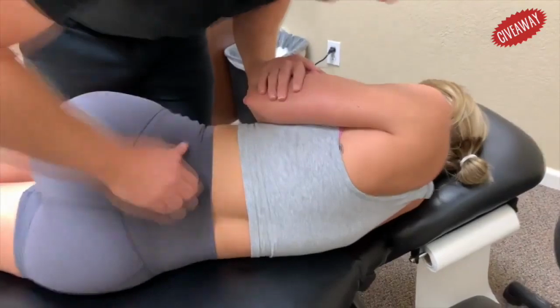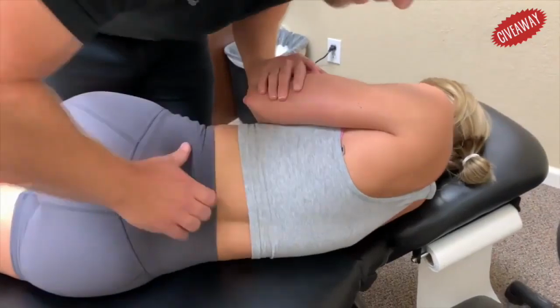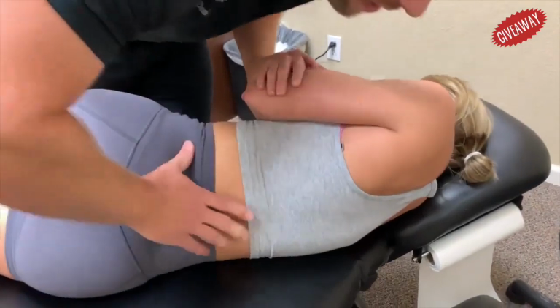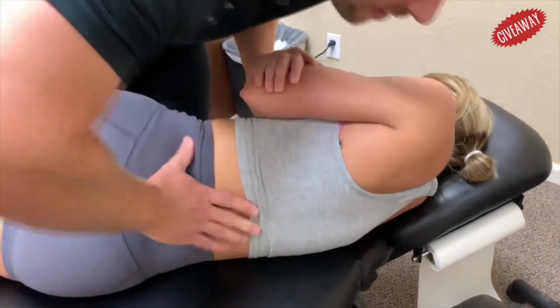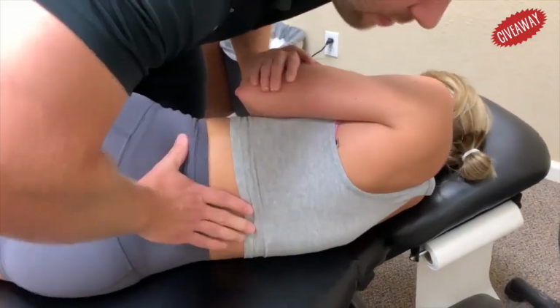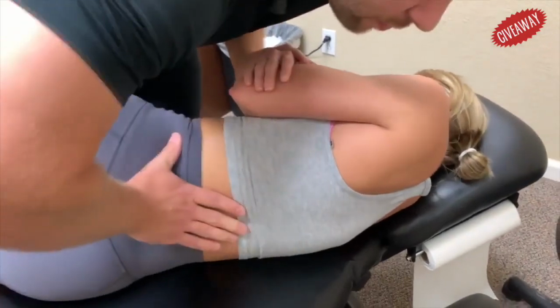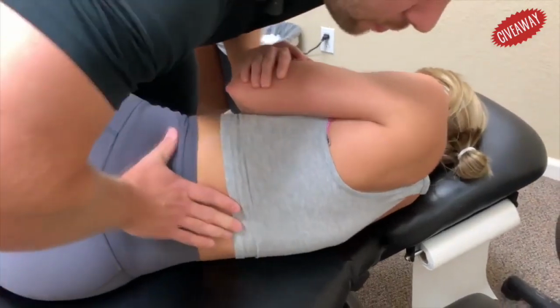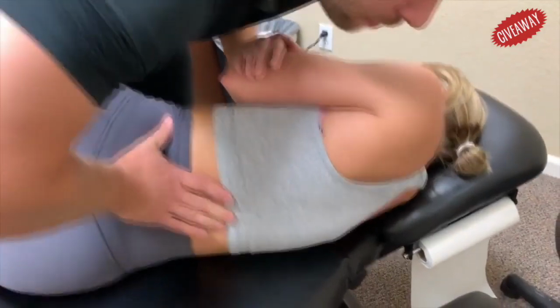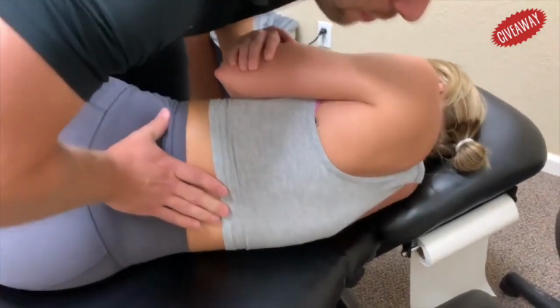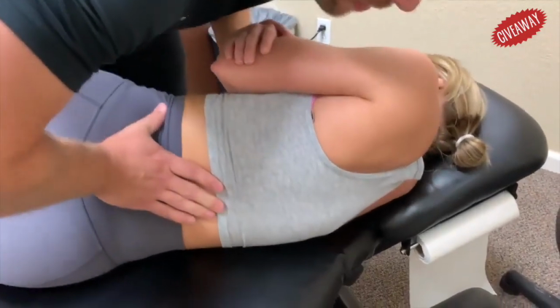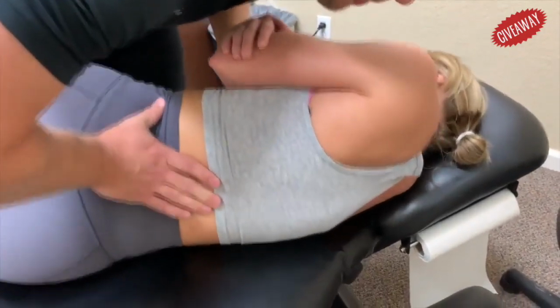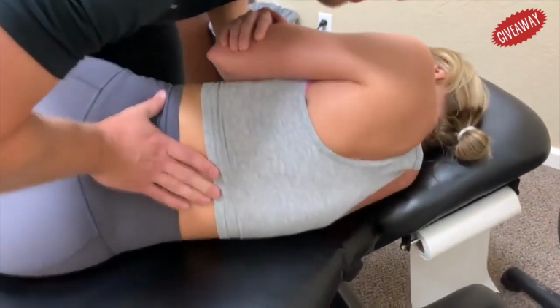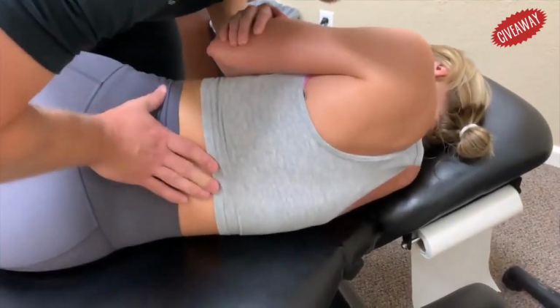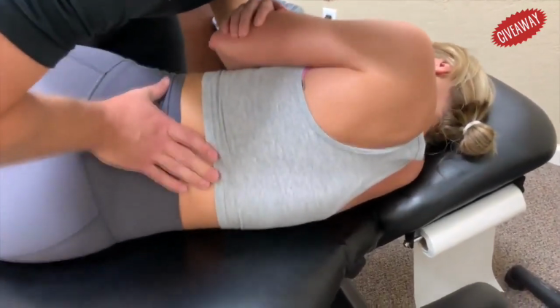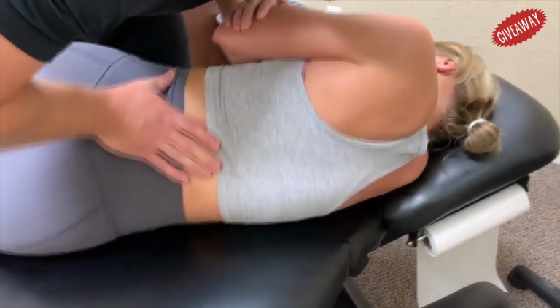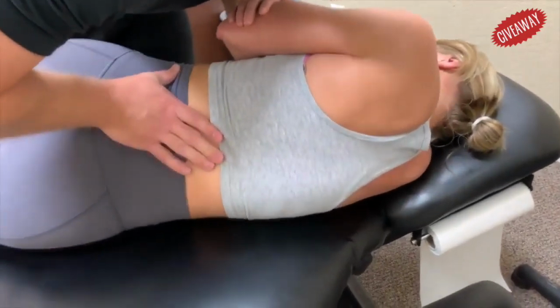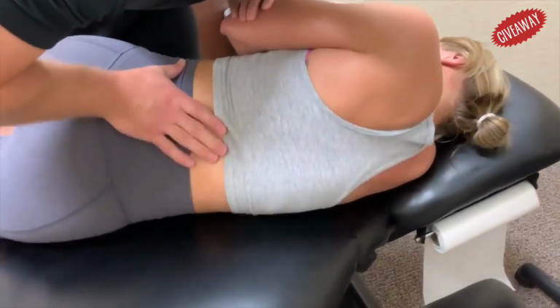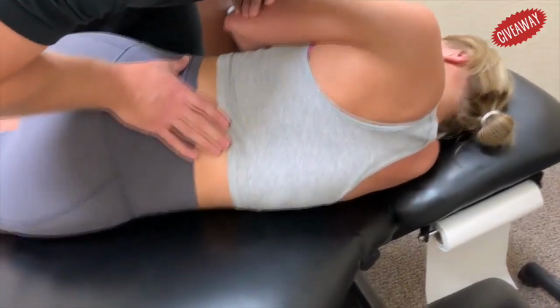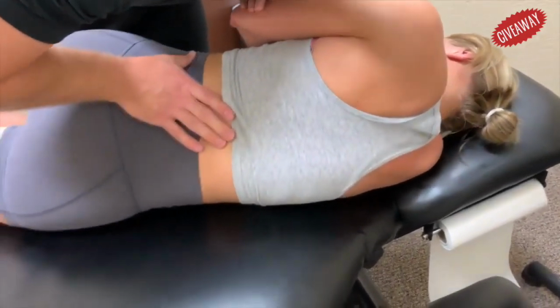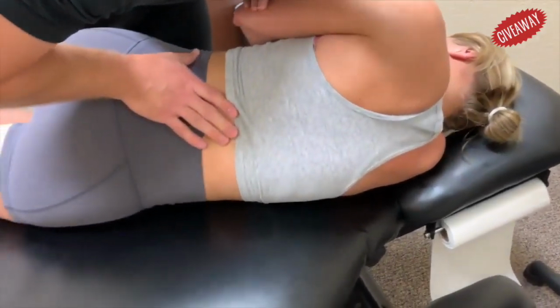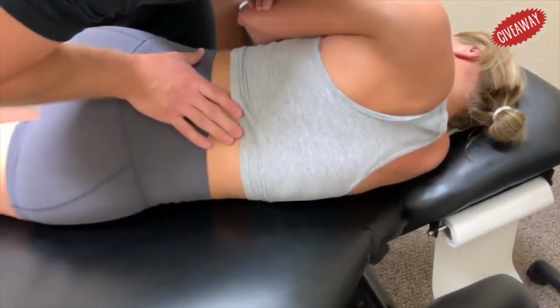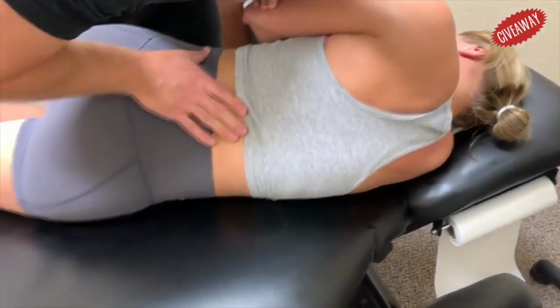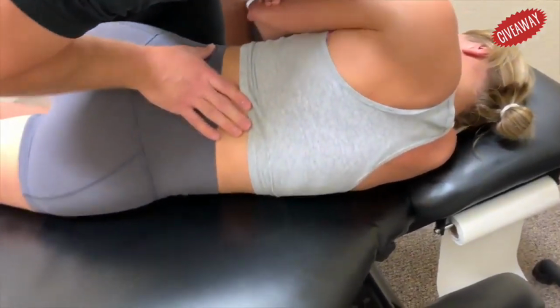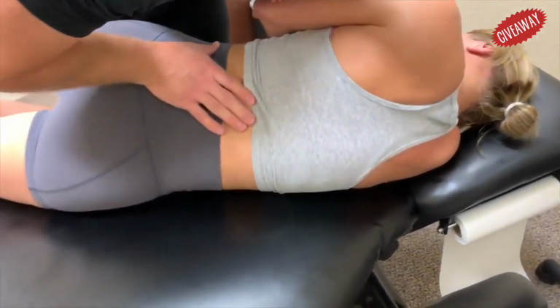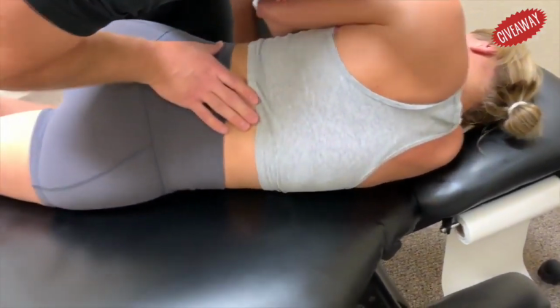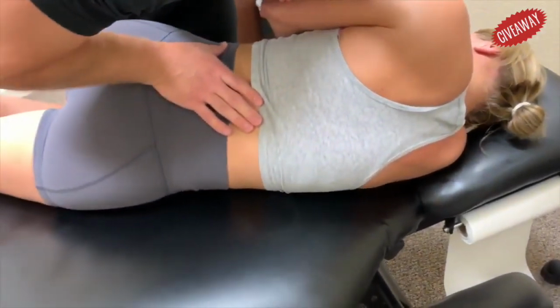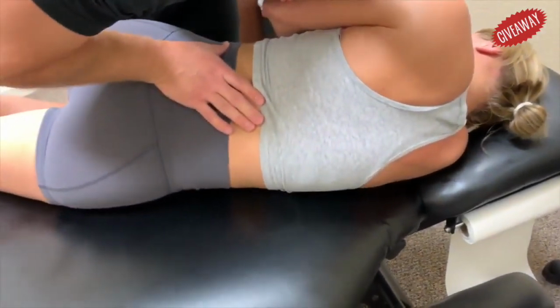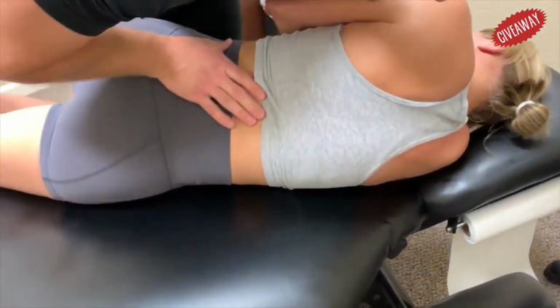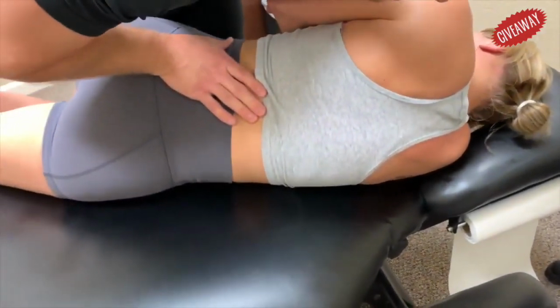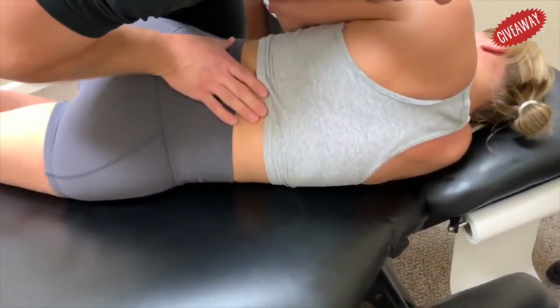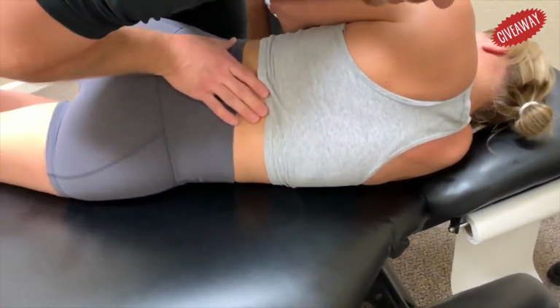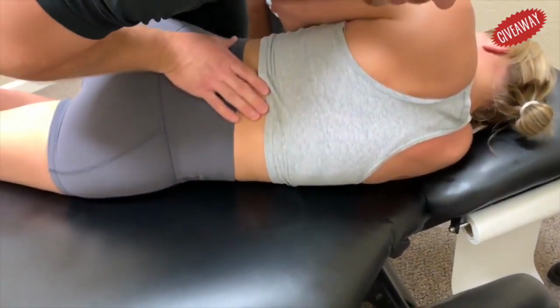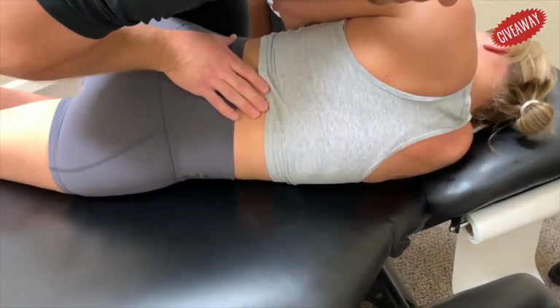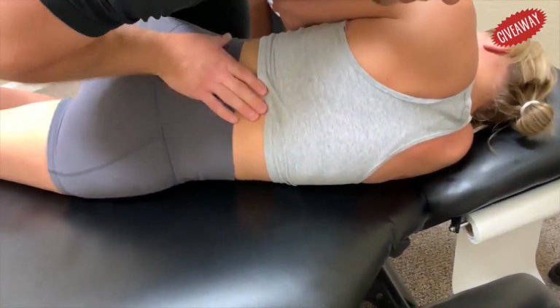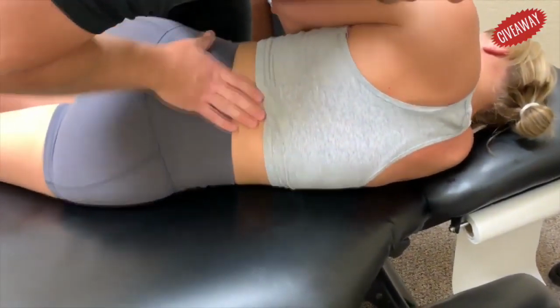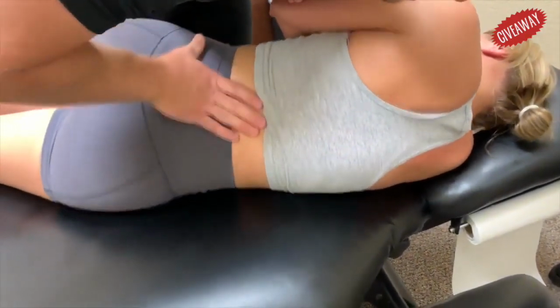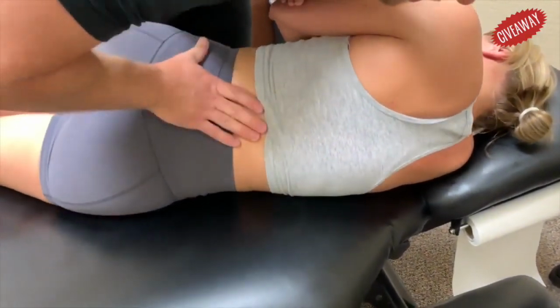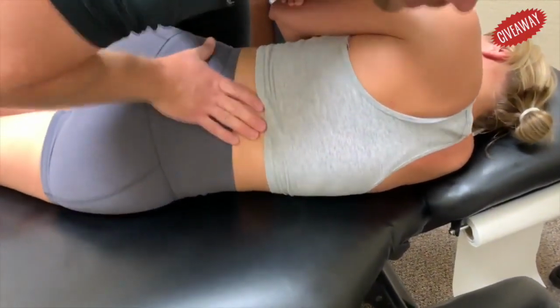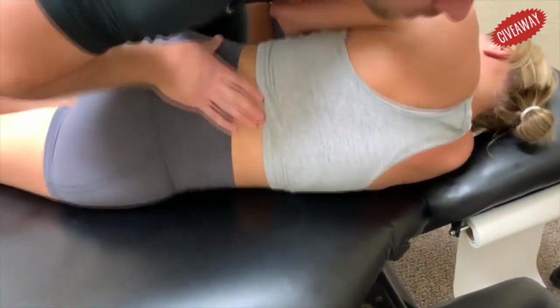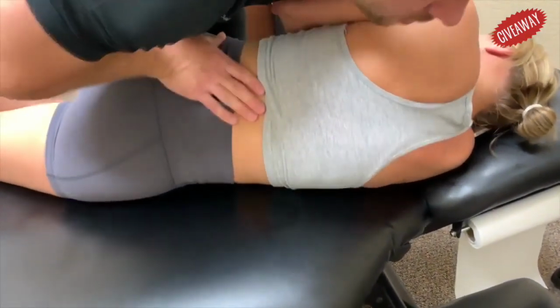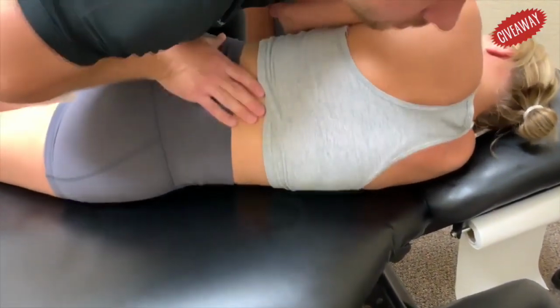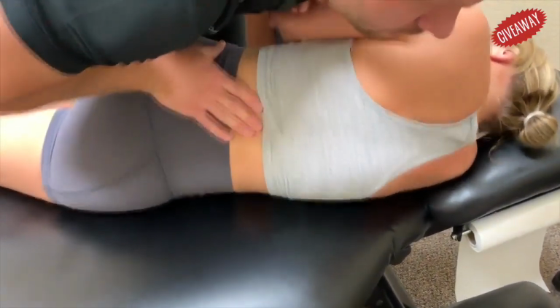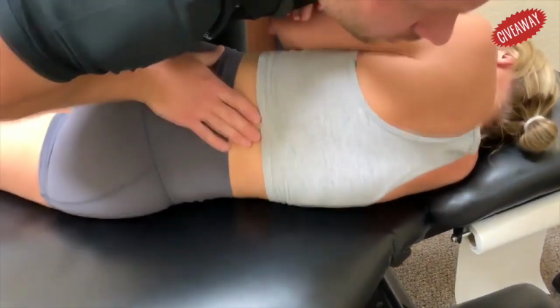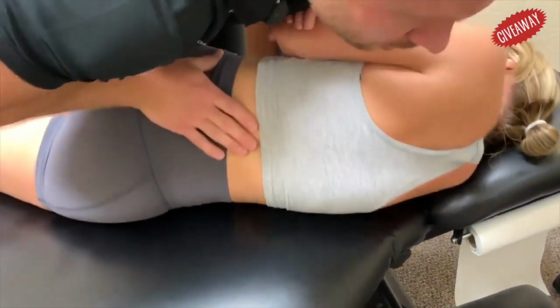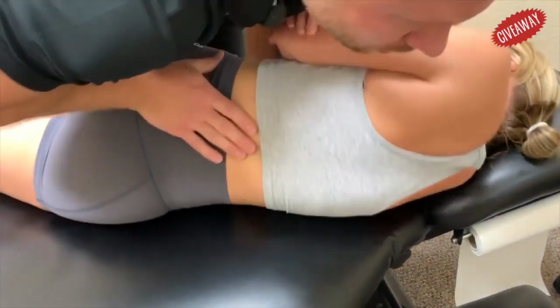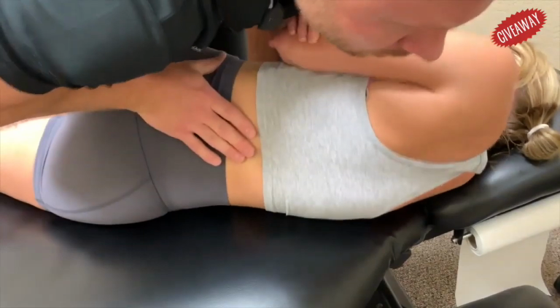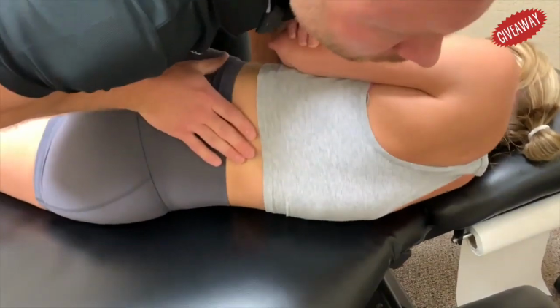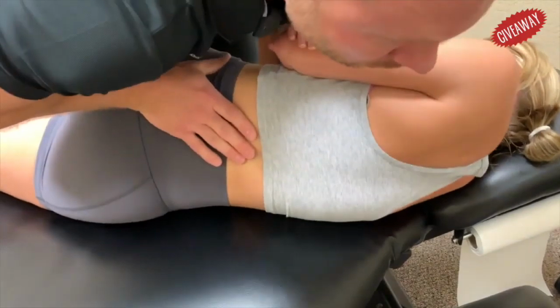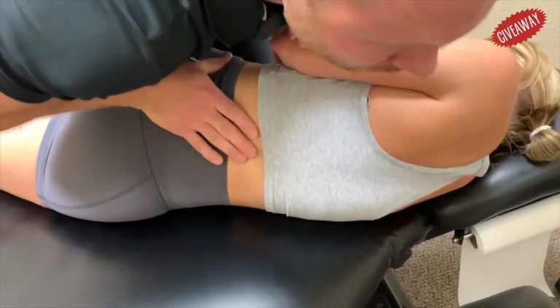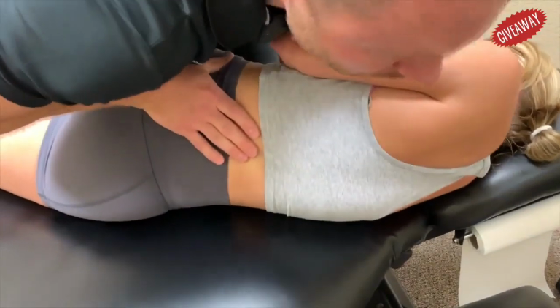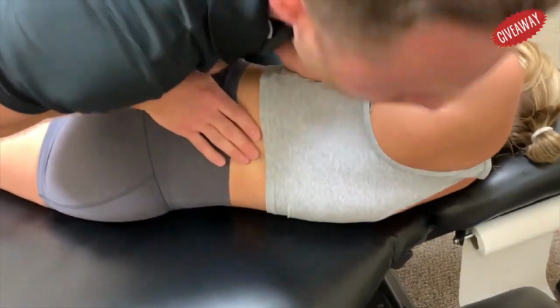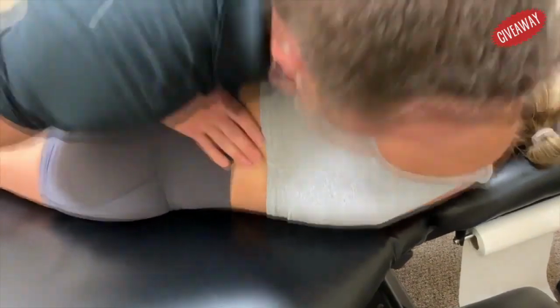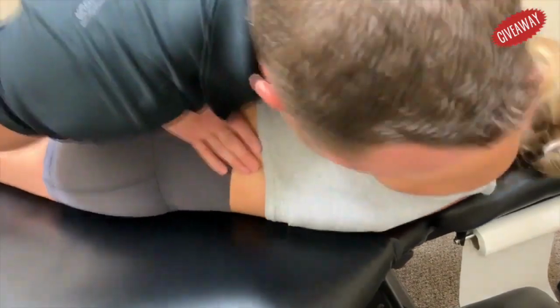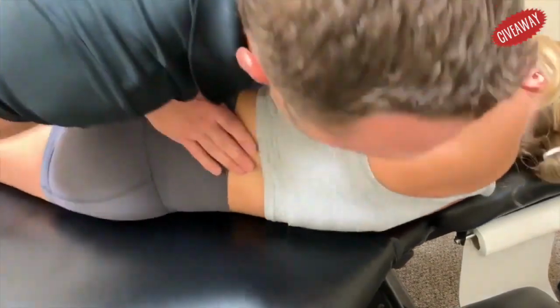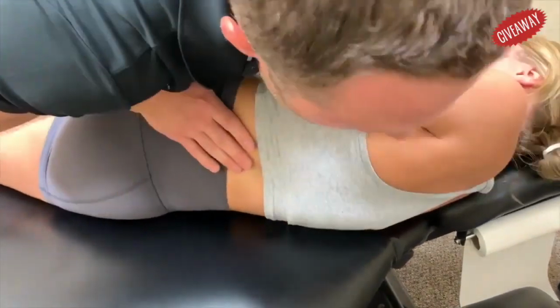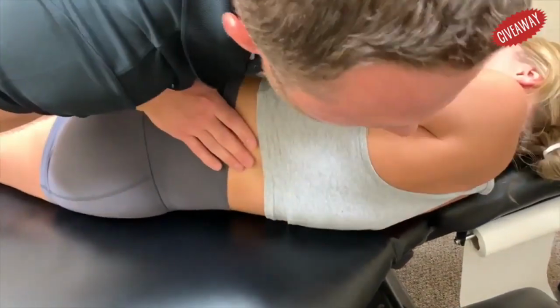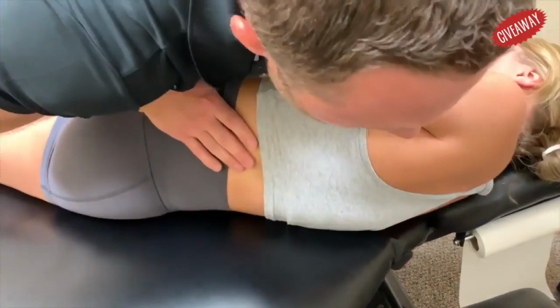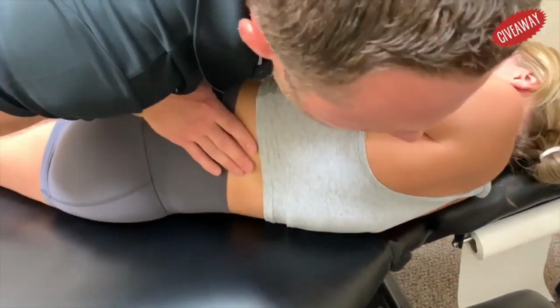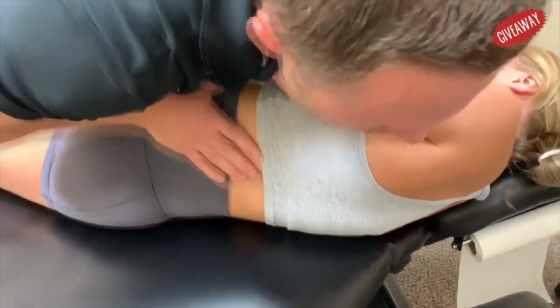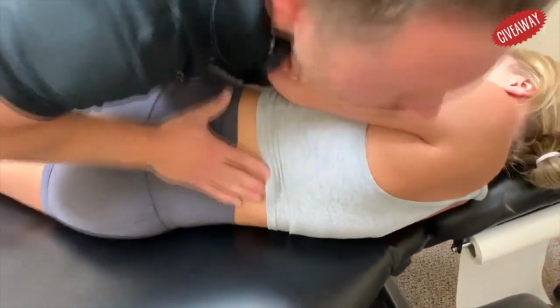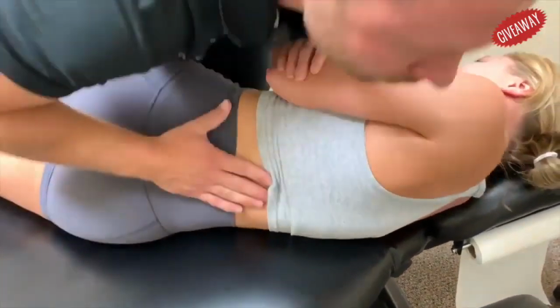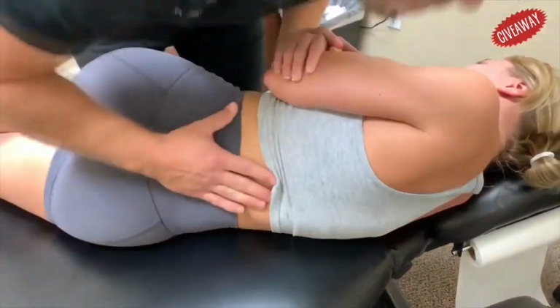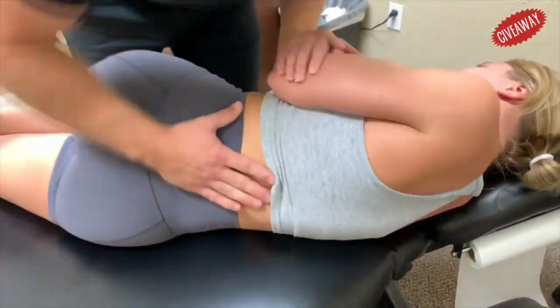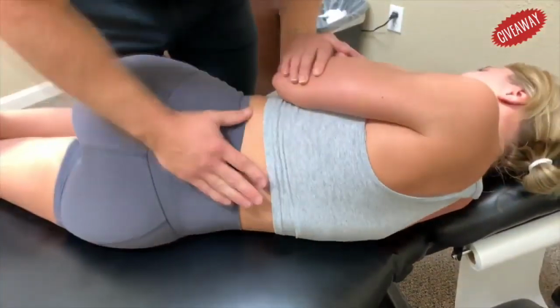All right, roll with me this way just a touch. Good, keep that nice and relaxed here. Perfect.